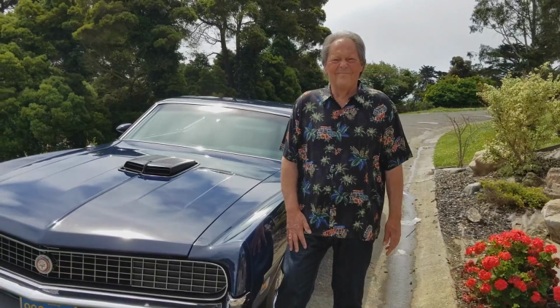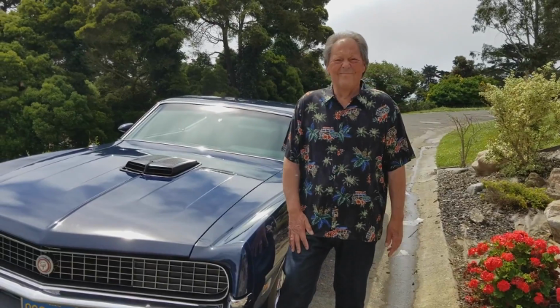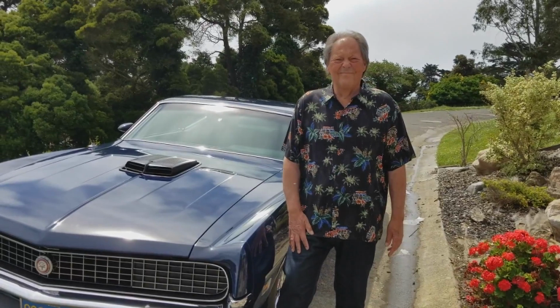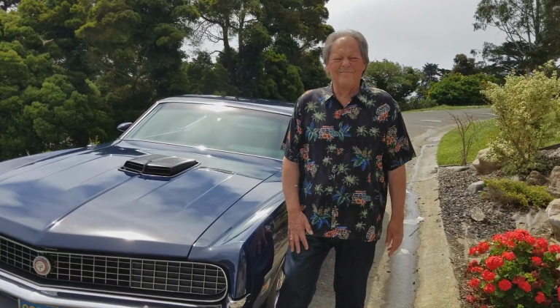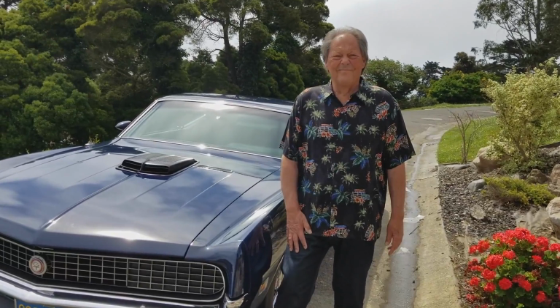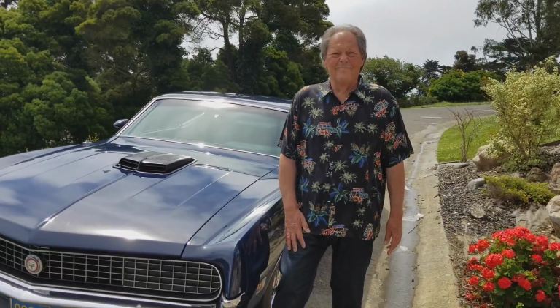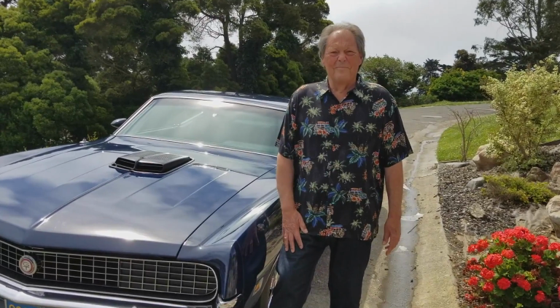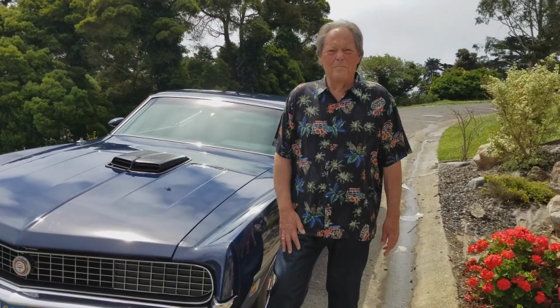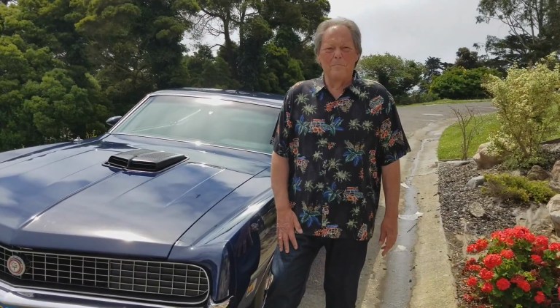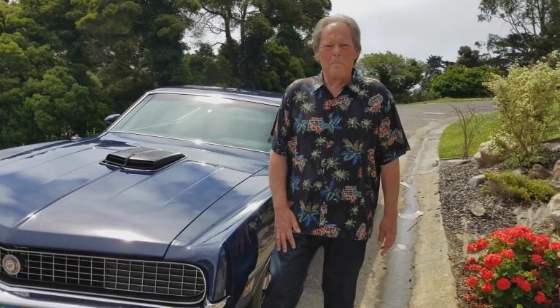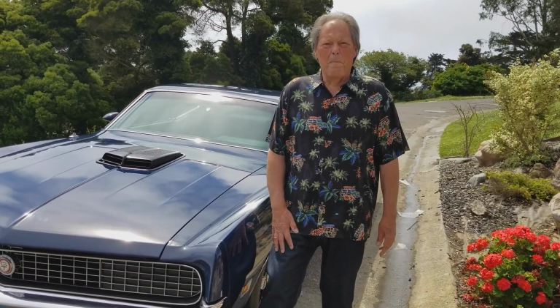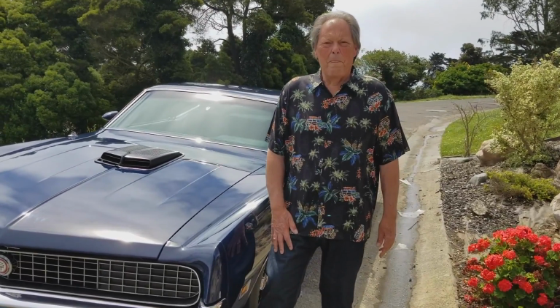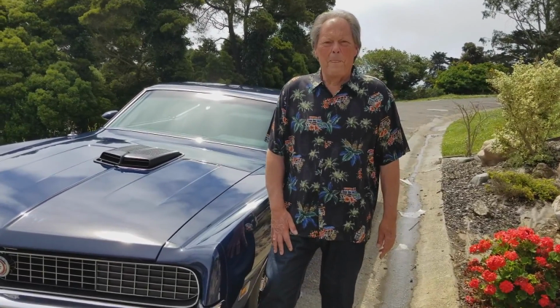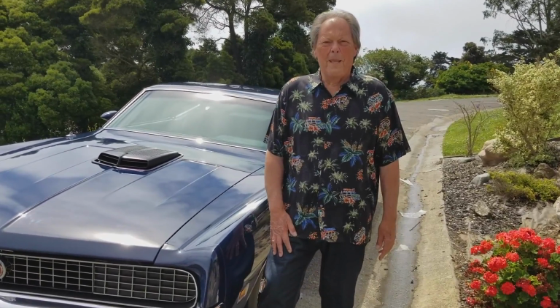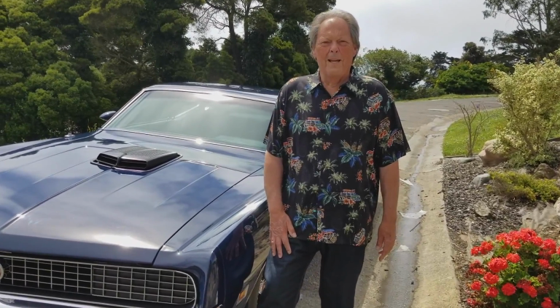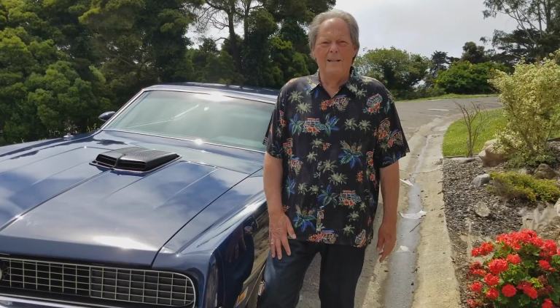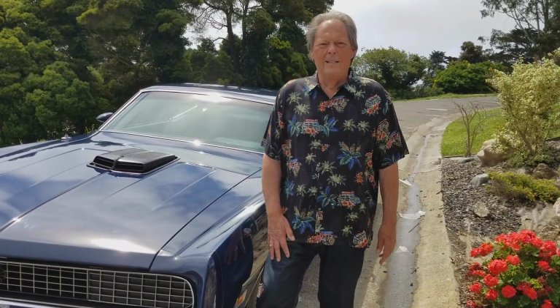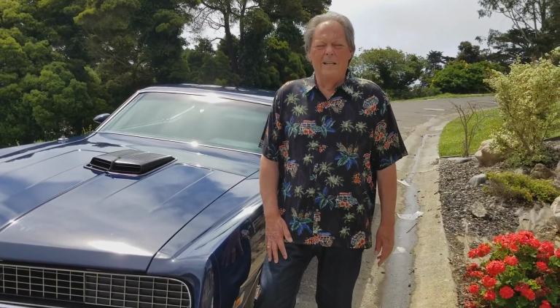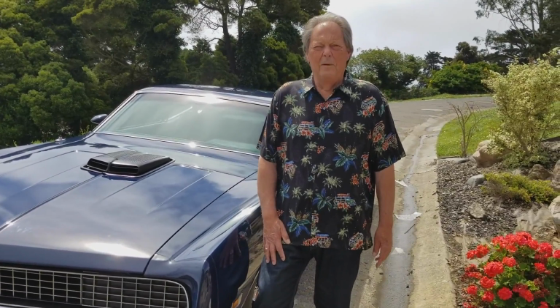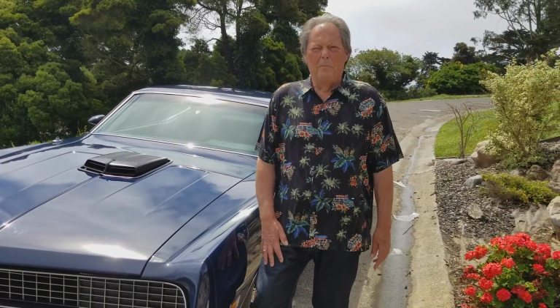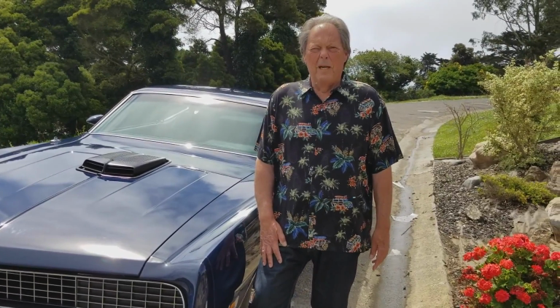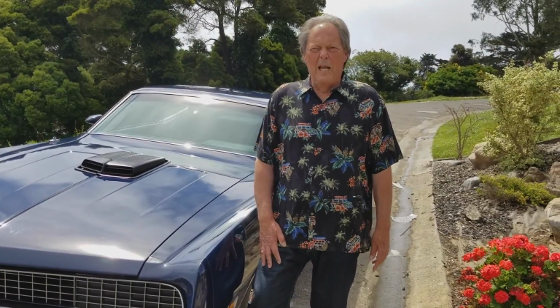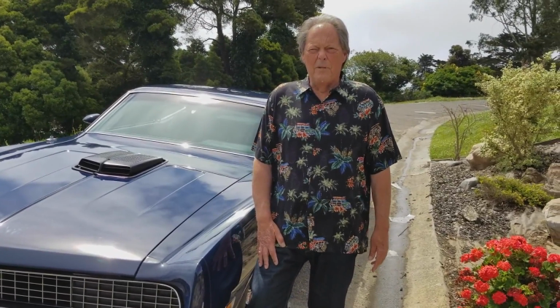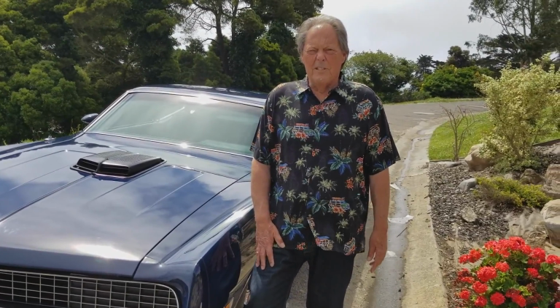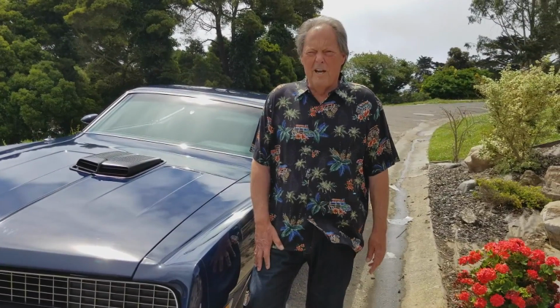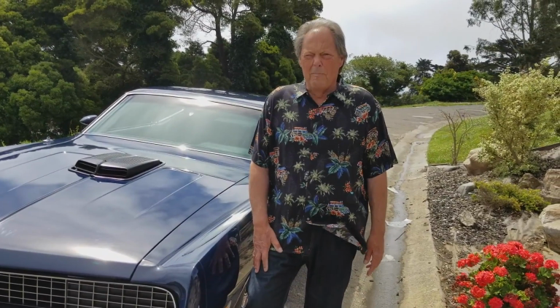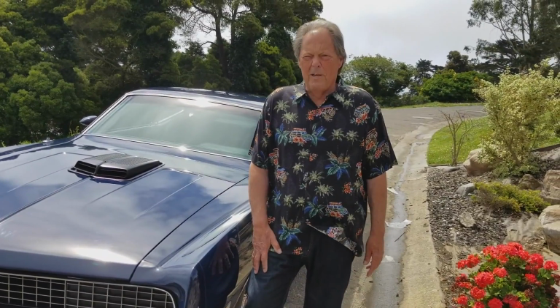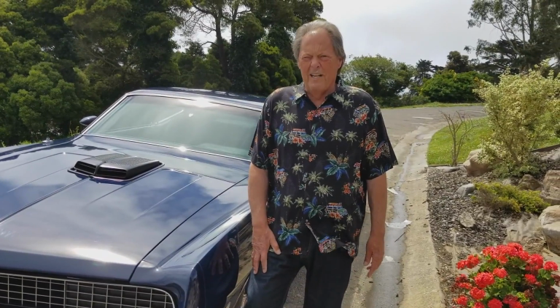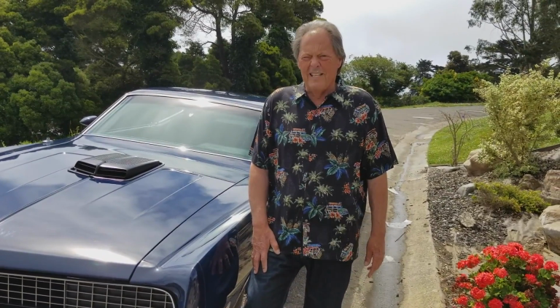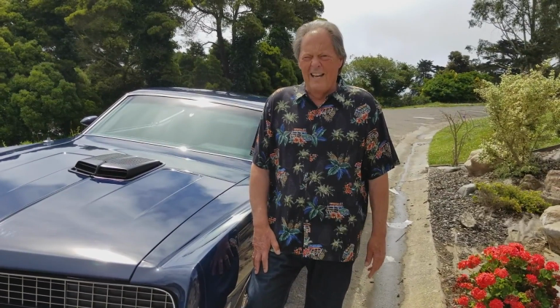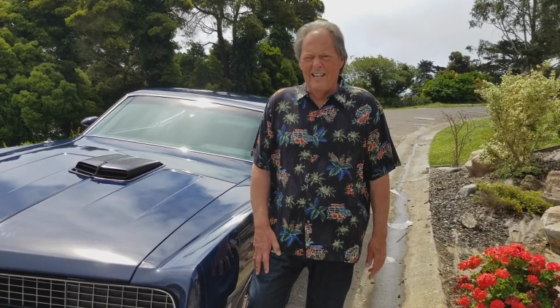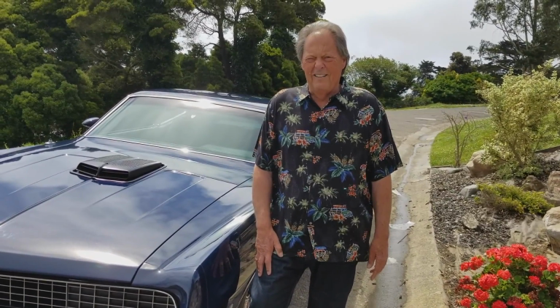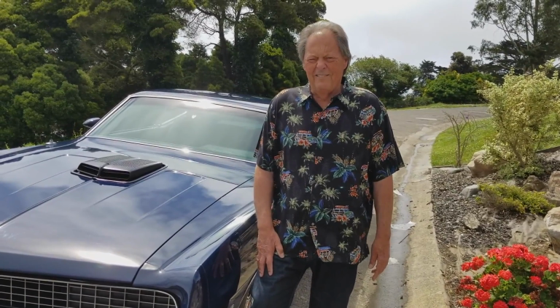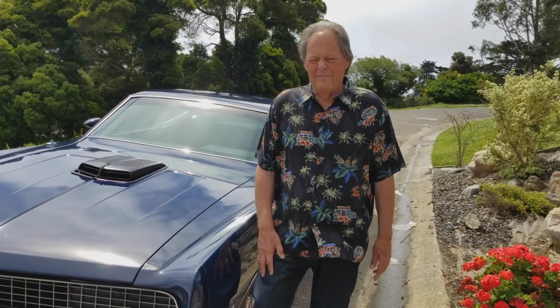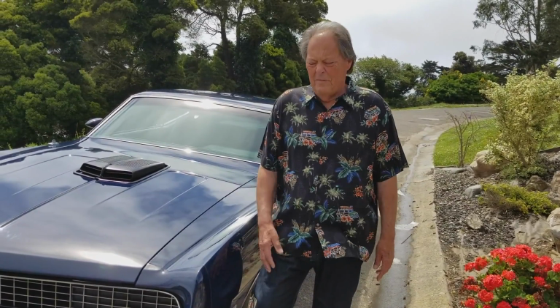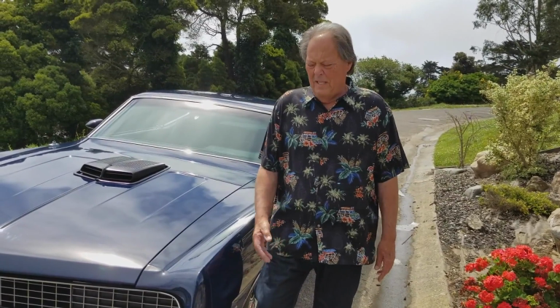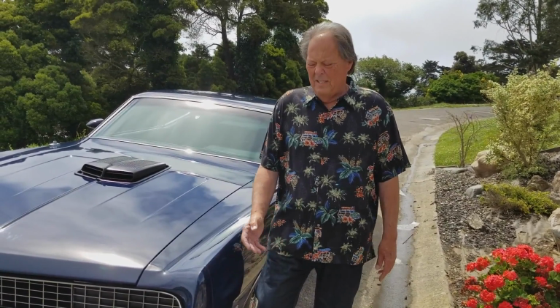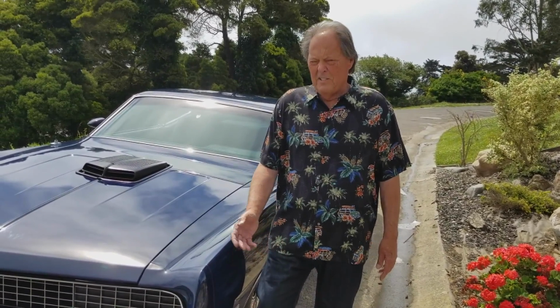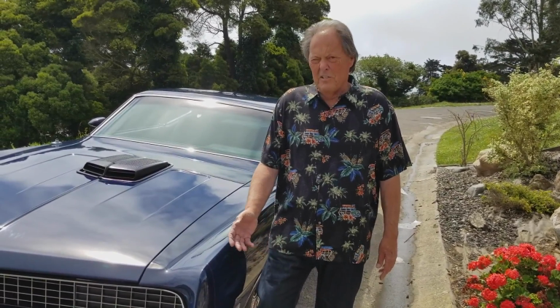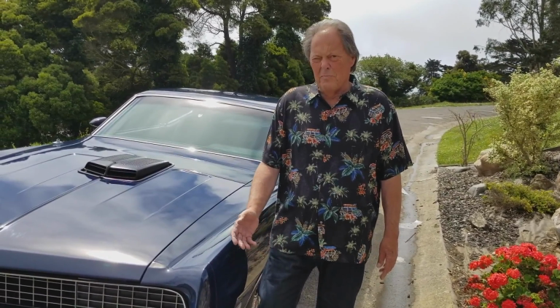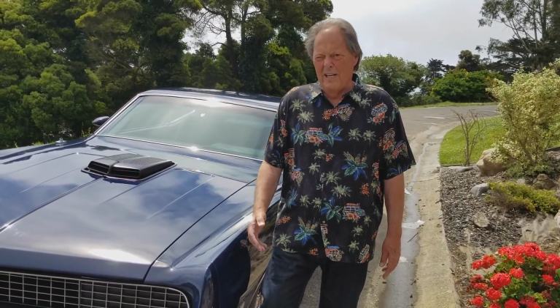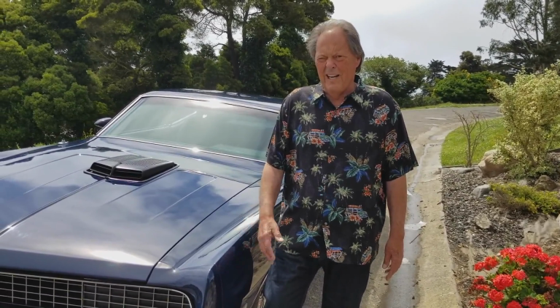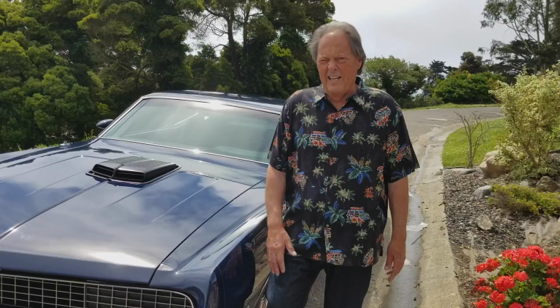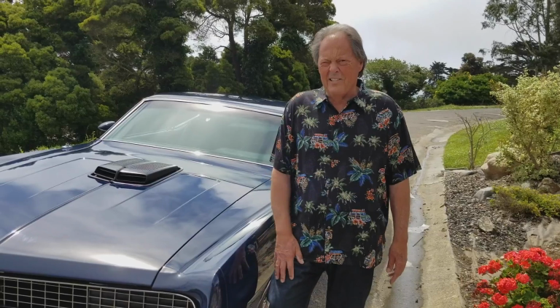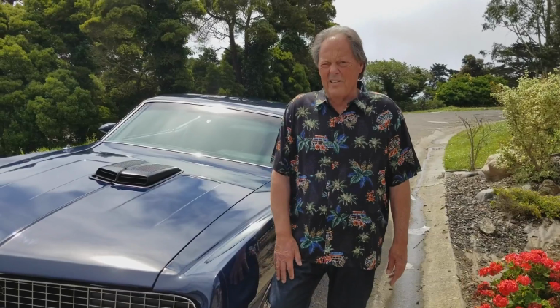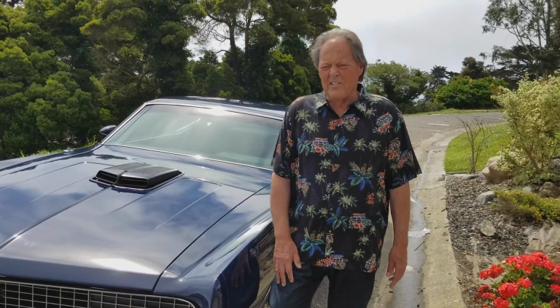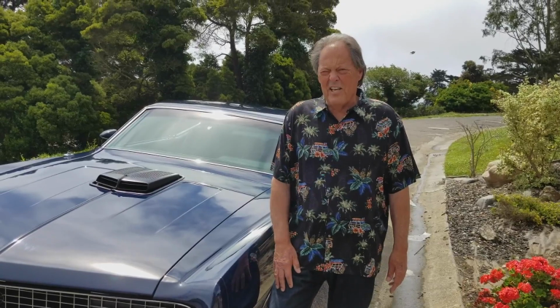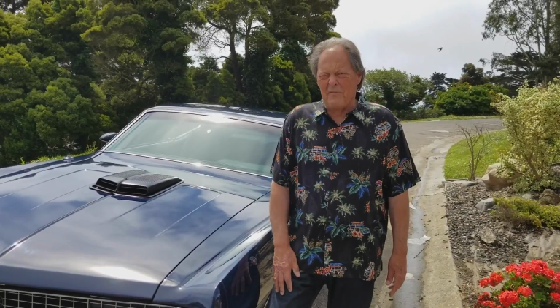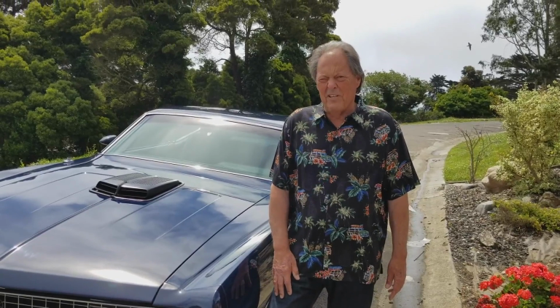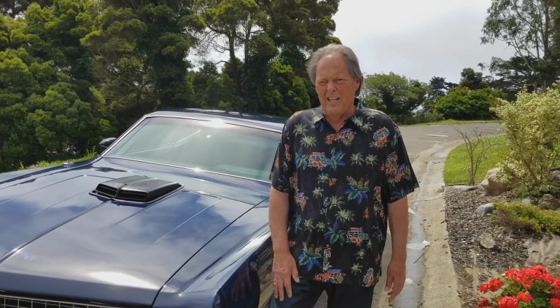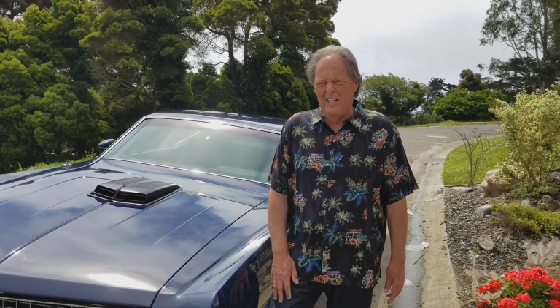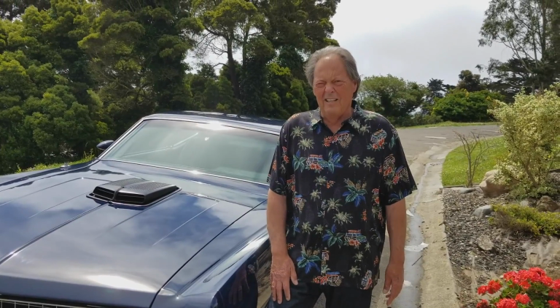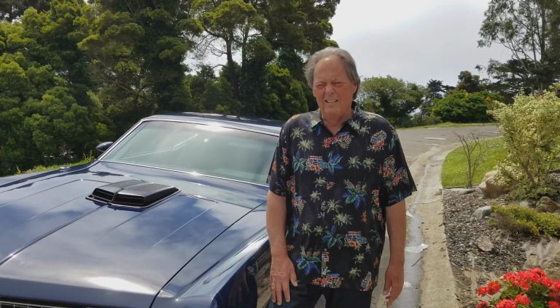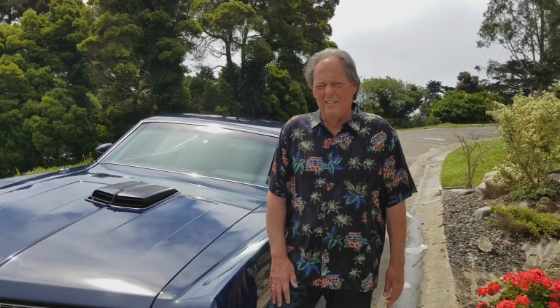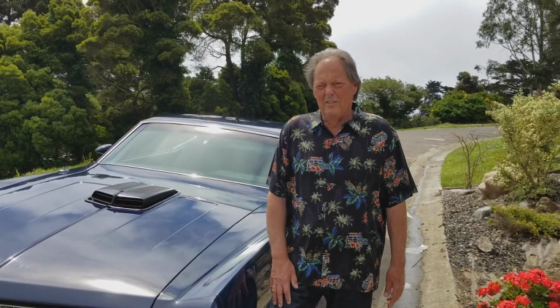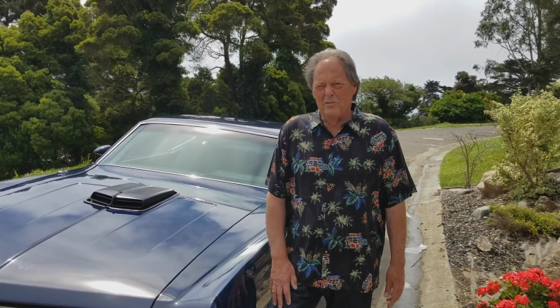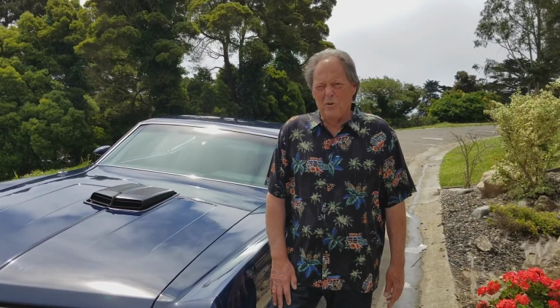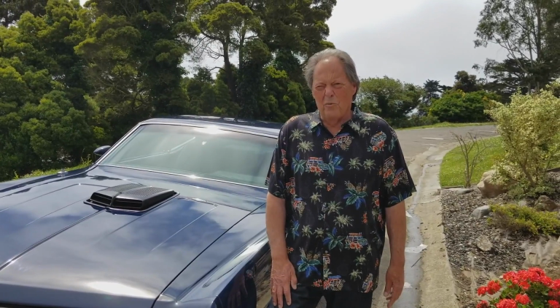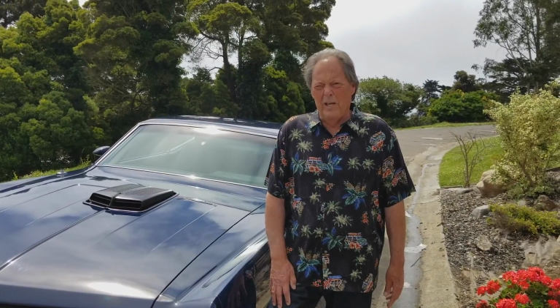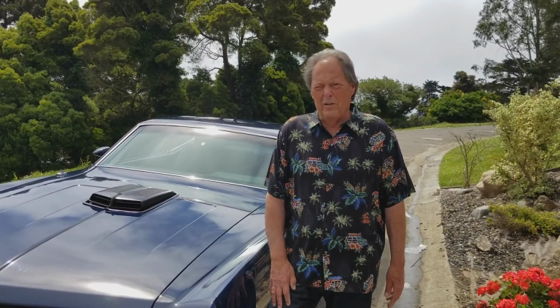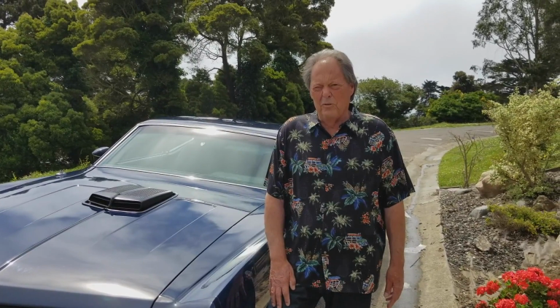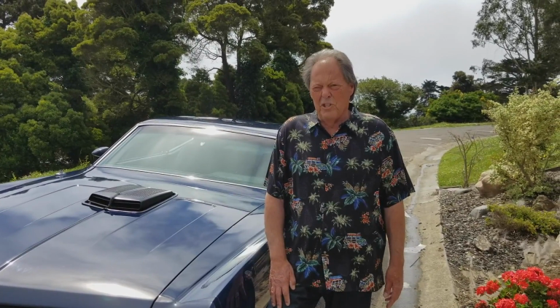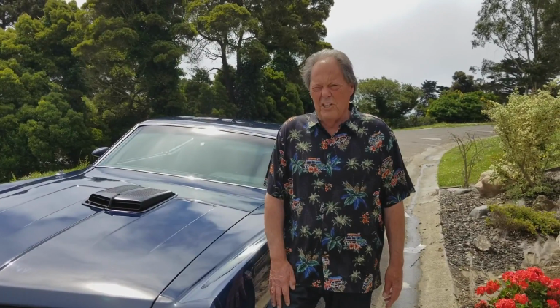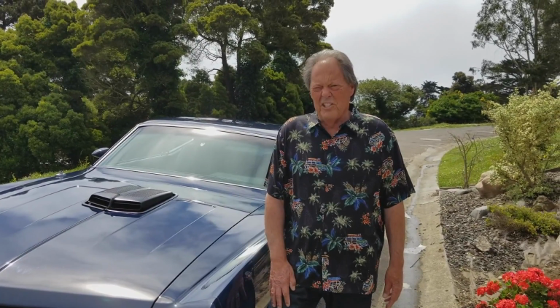Alright, so can you tell me your name? My name is Tom Benedetti, and this is my 1970 Torino GT.